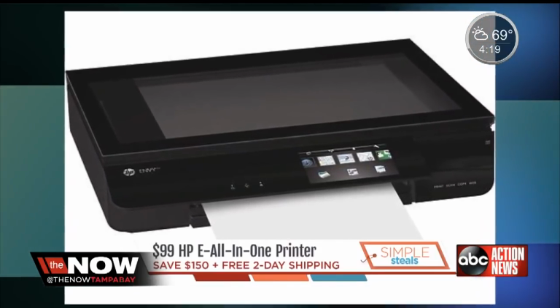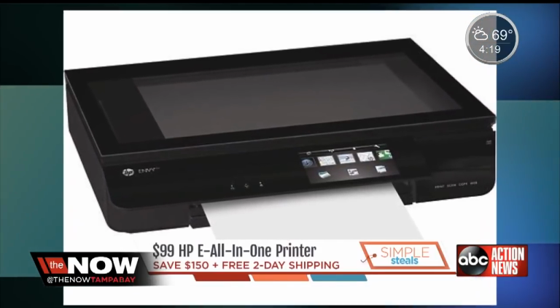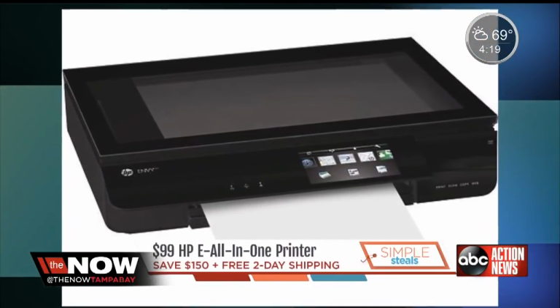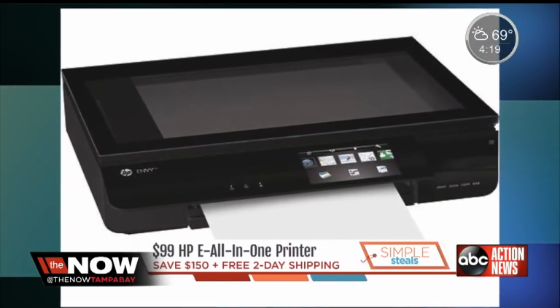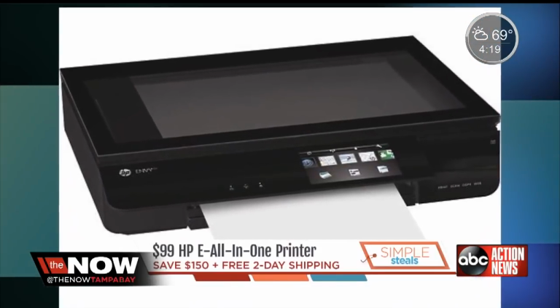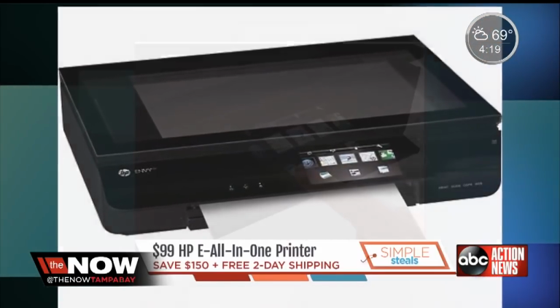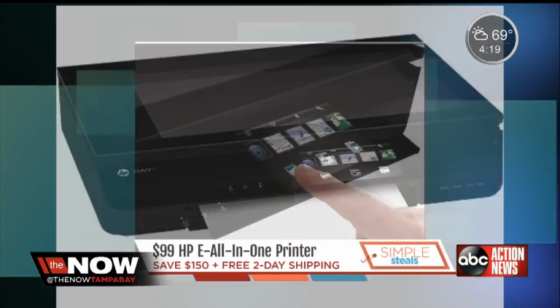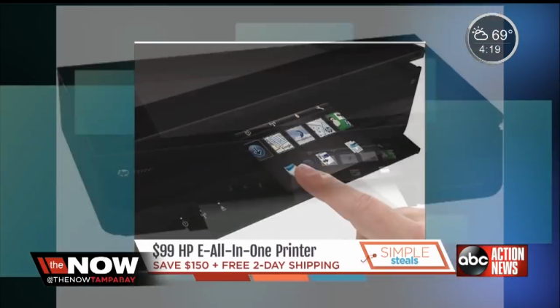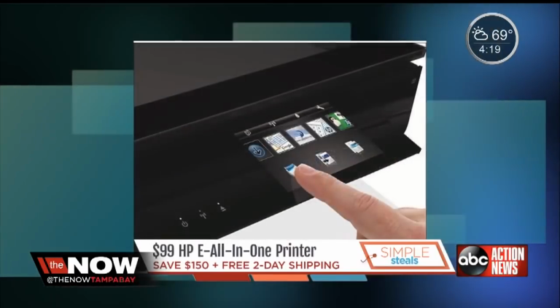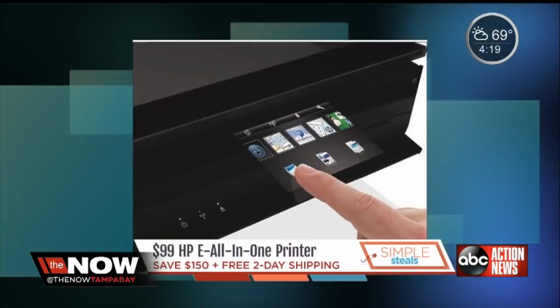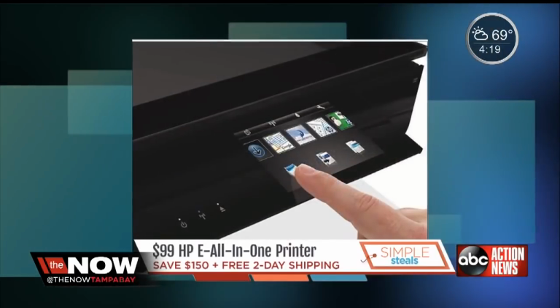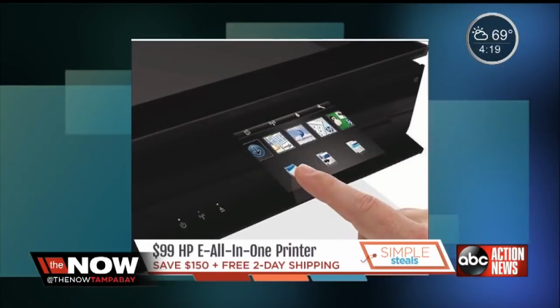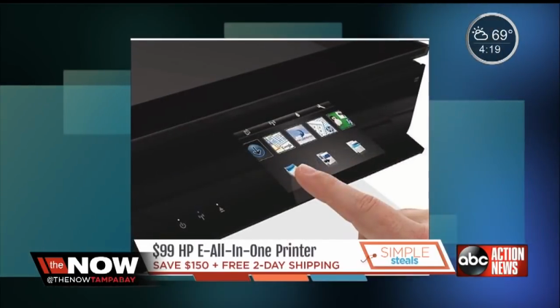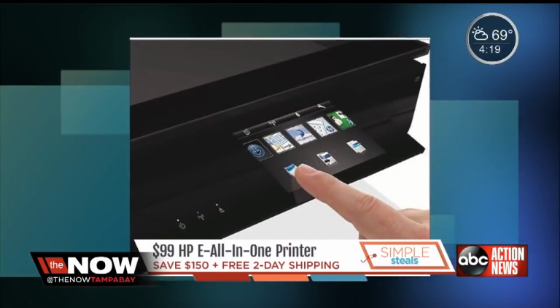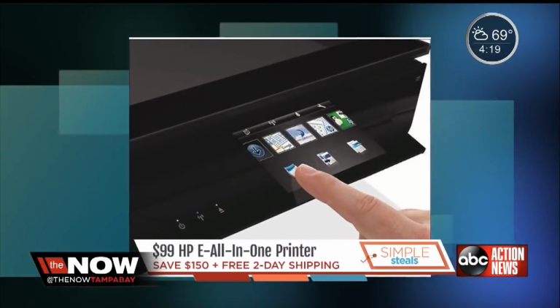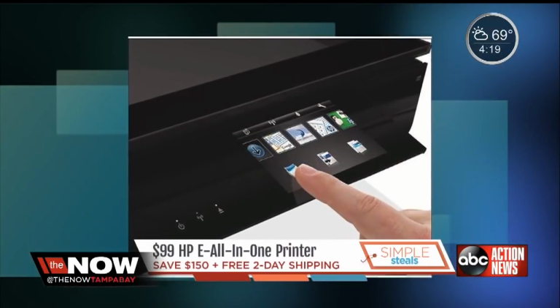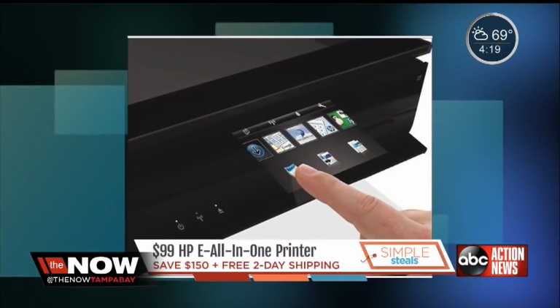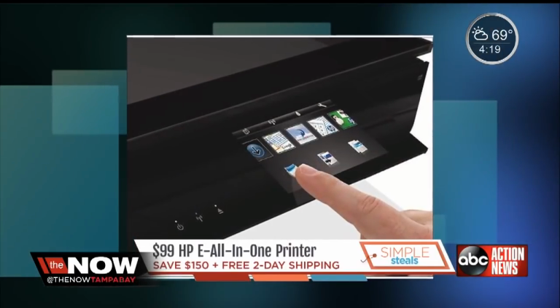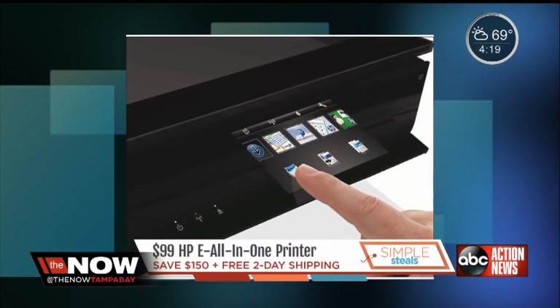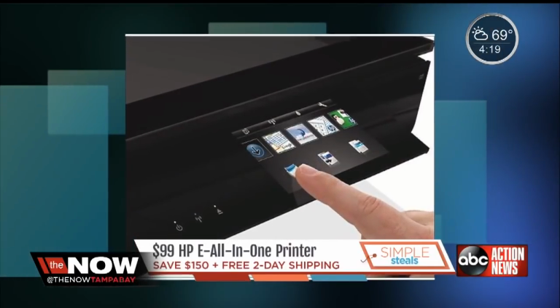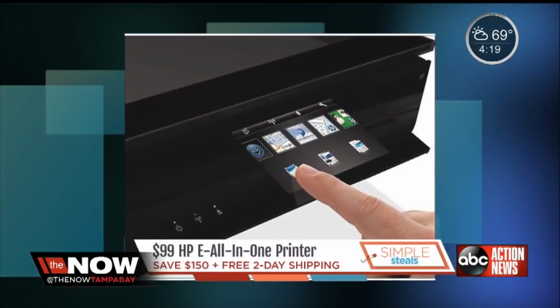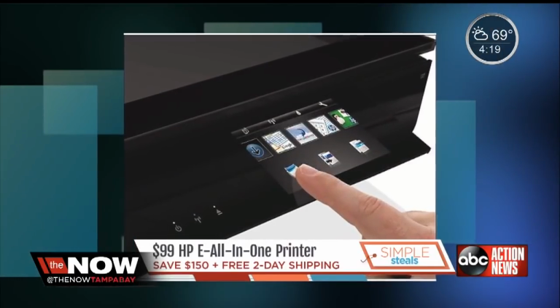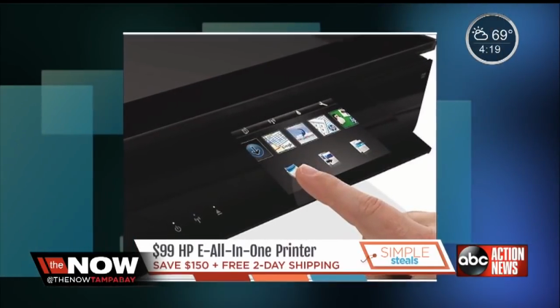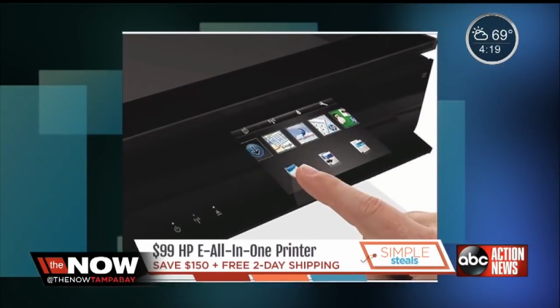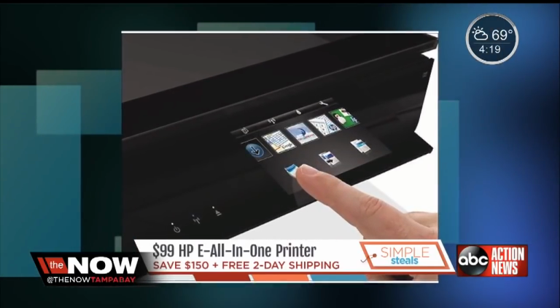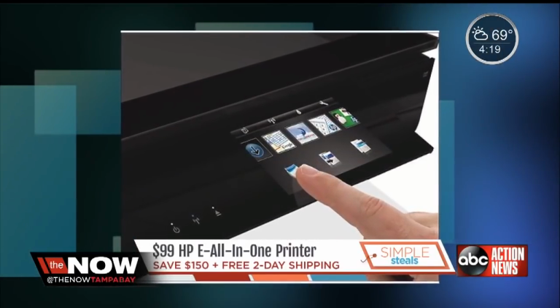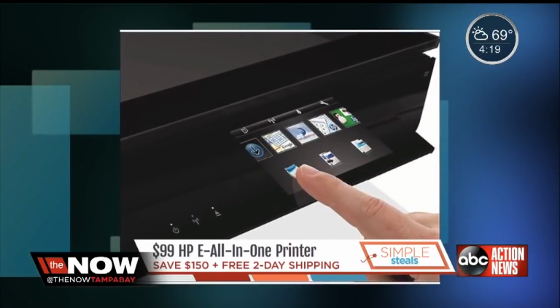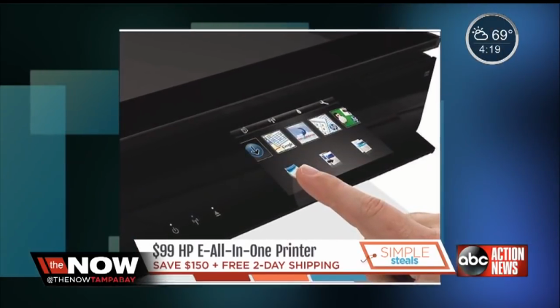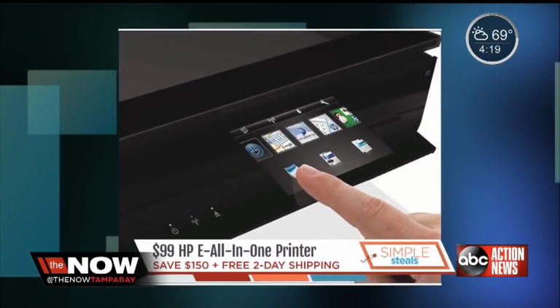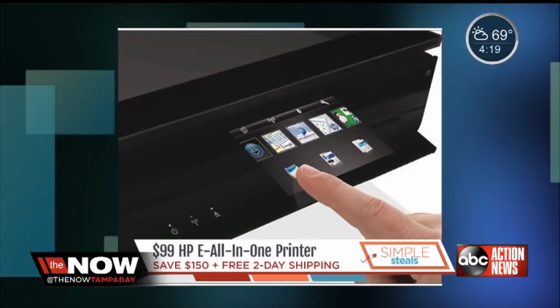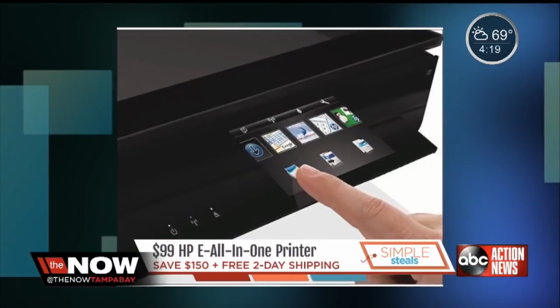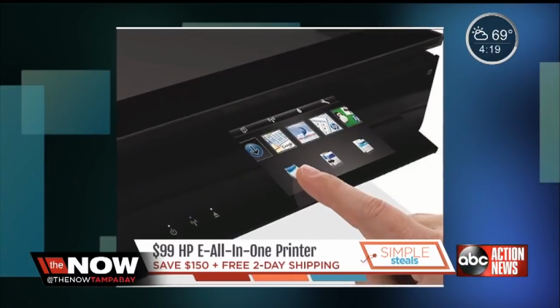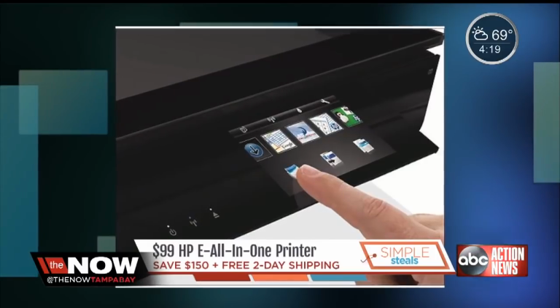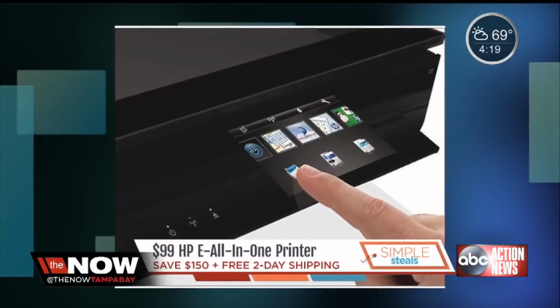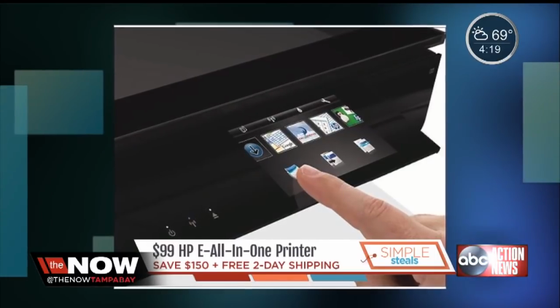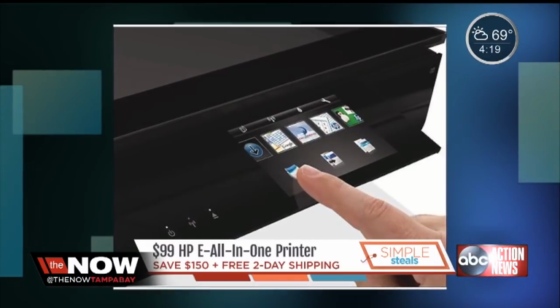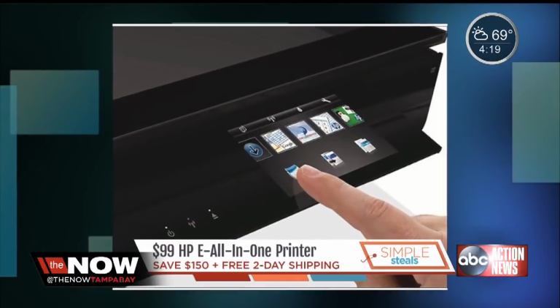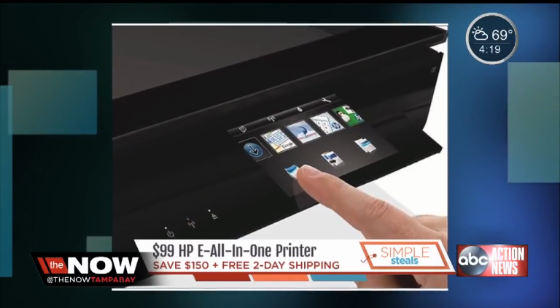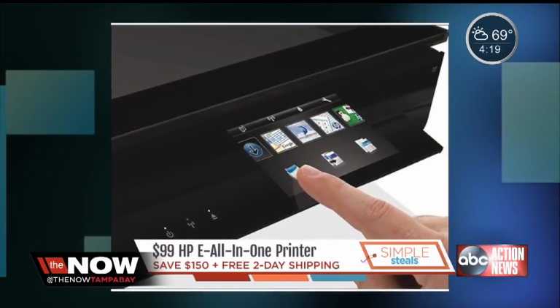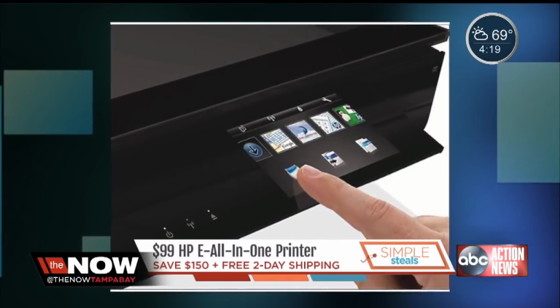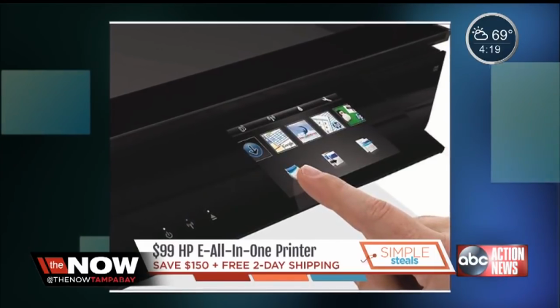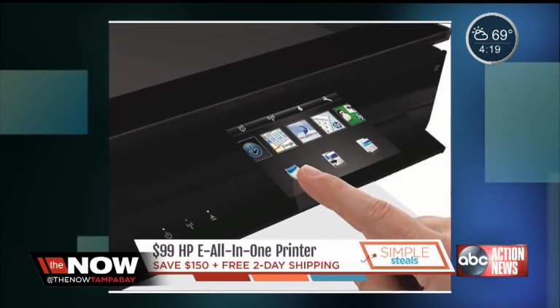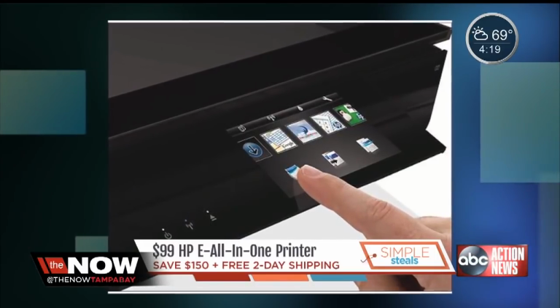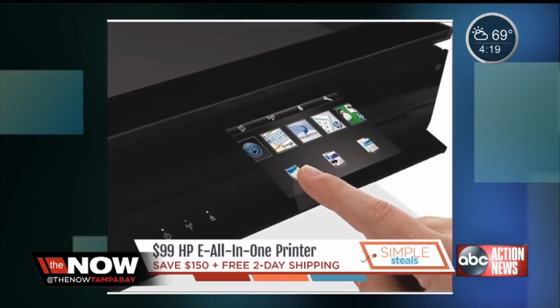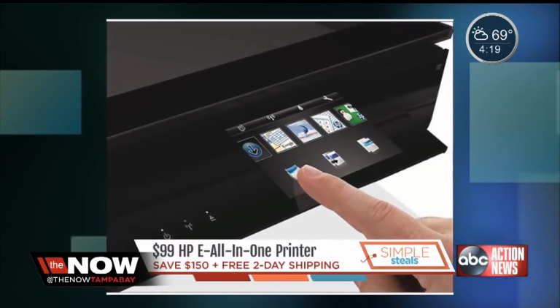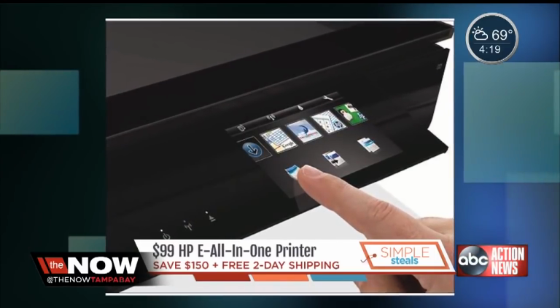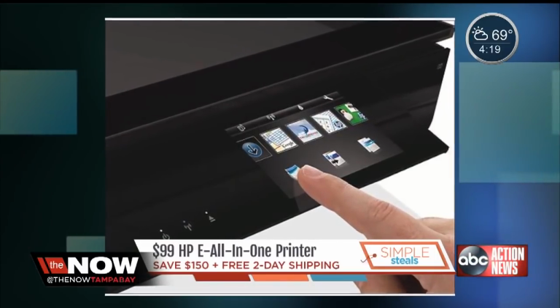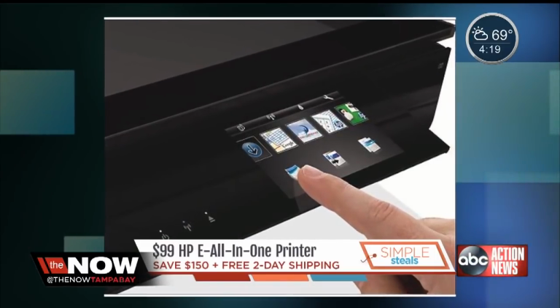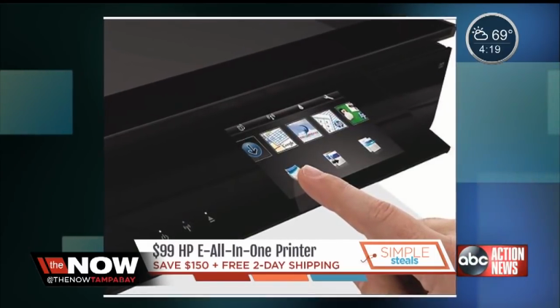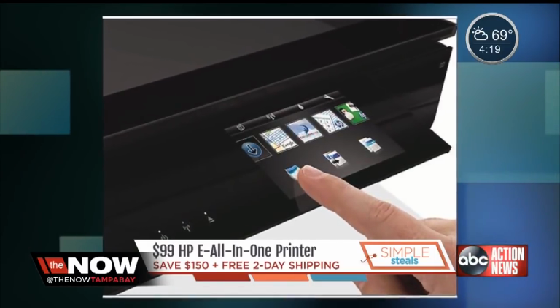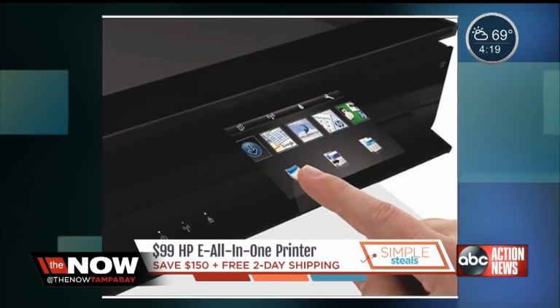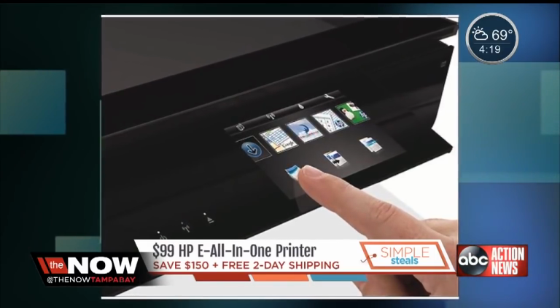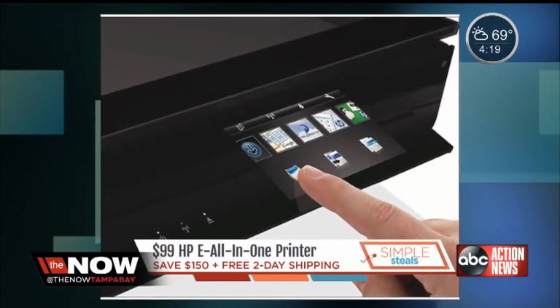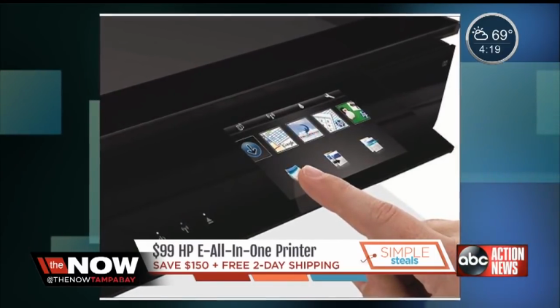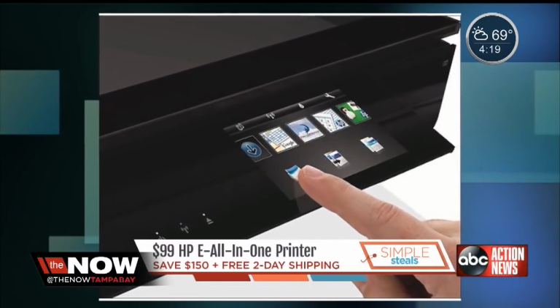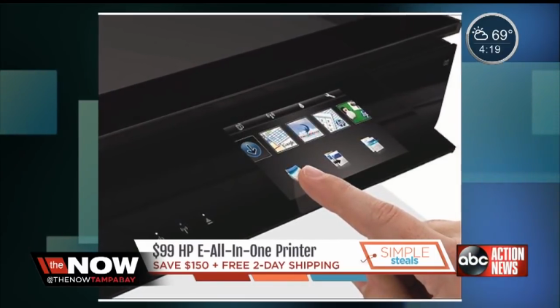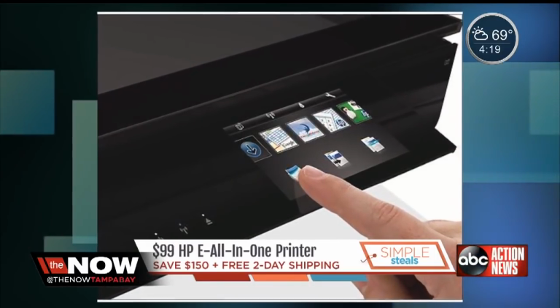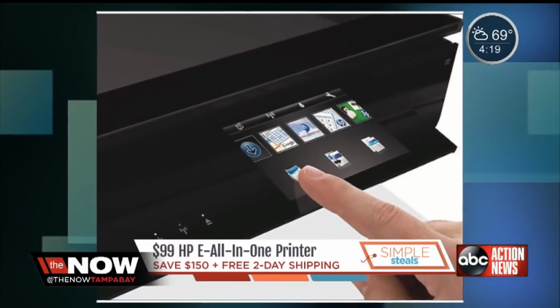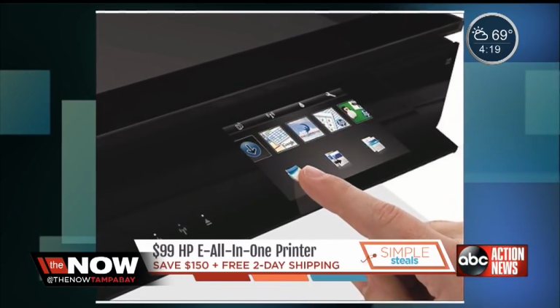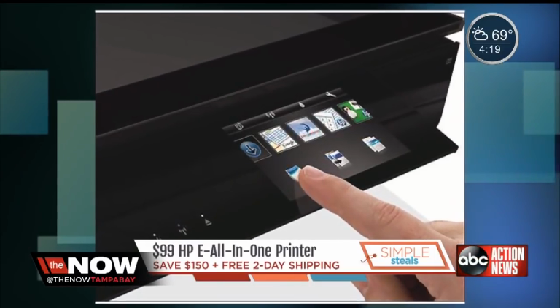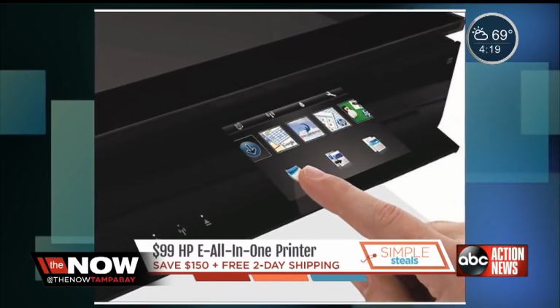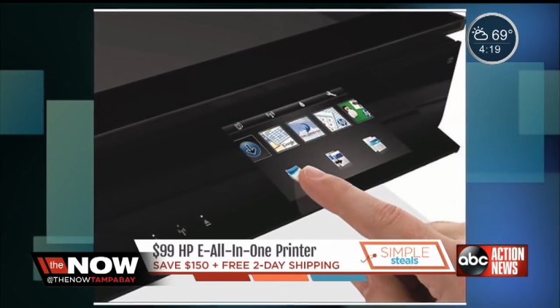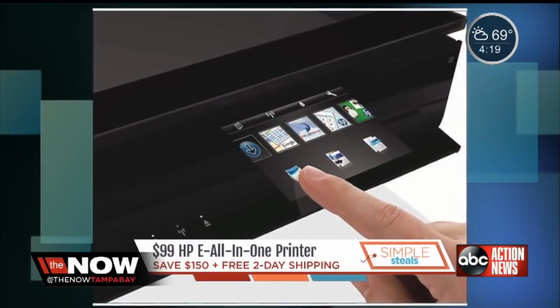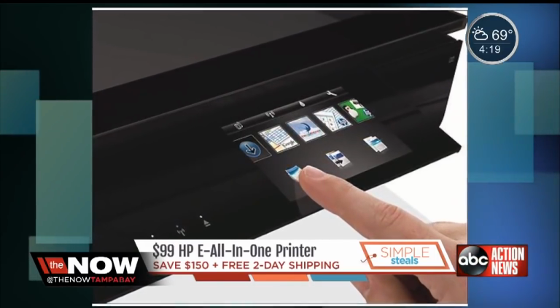It normally sells for $249, so you're saving $150, and they'll throw in free two-day shipping.